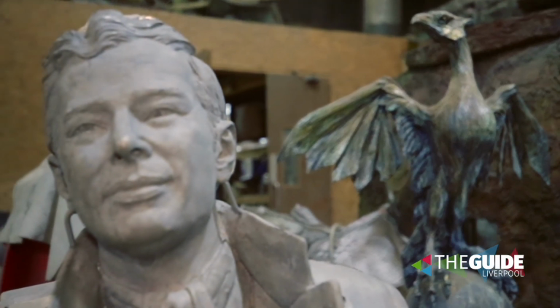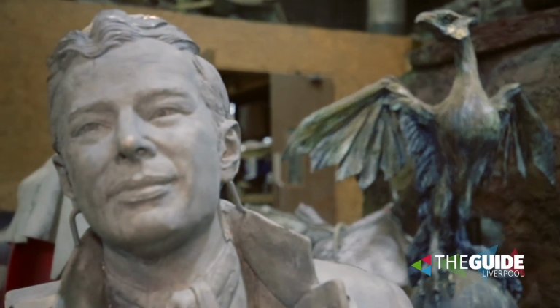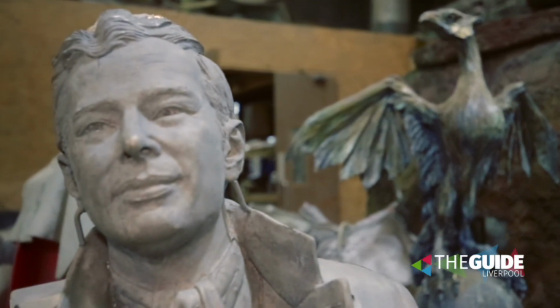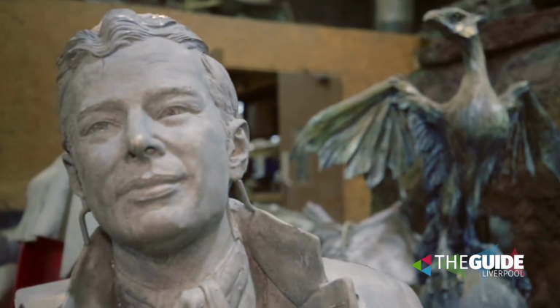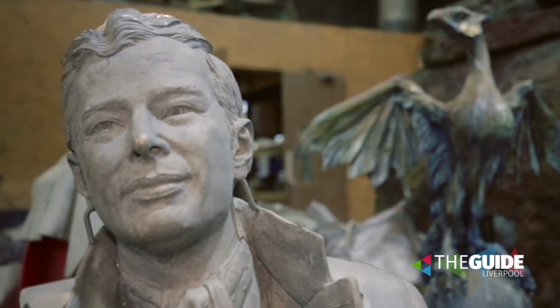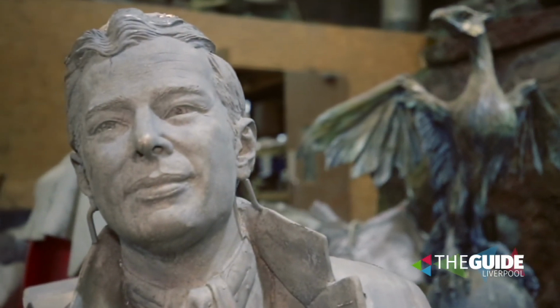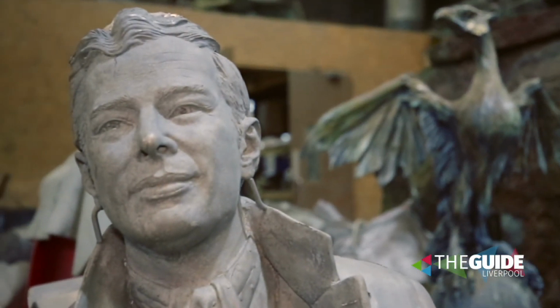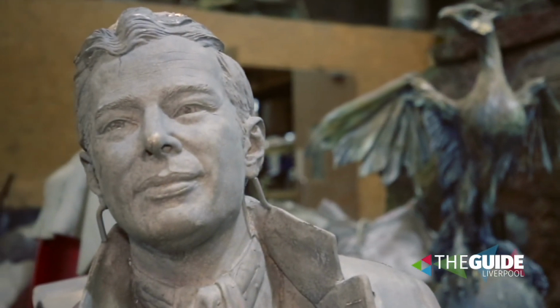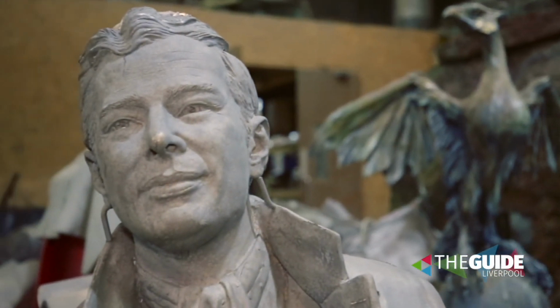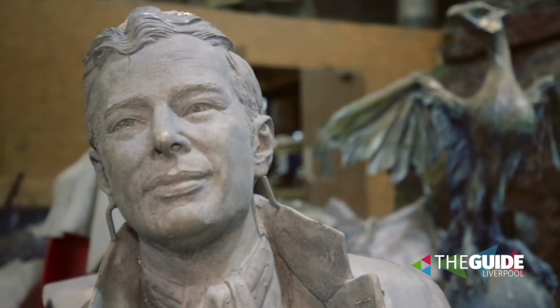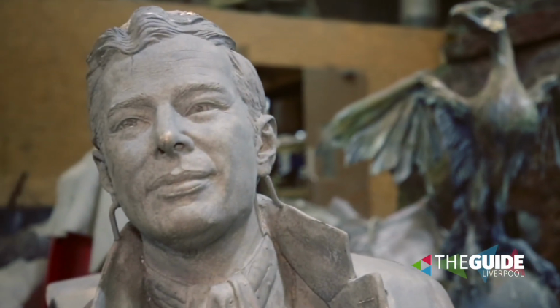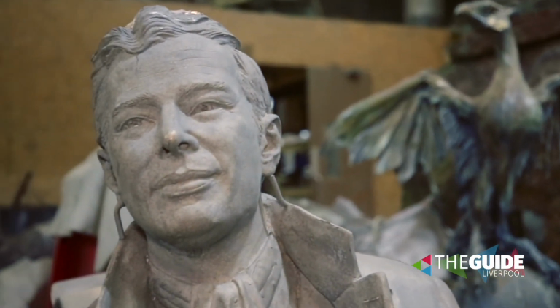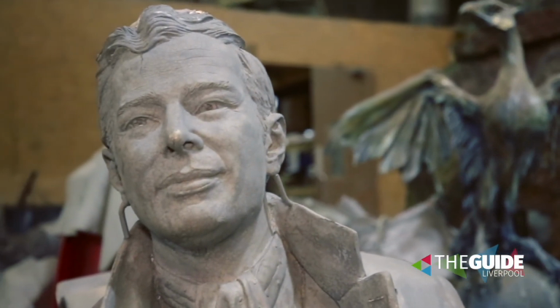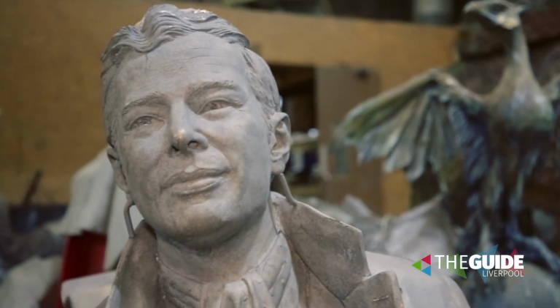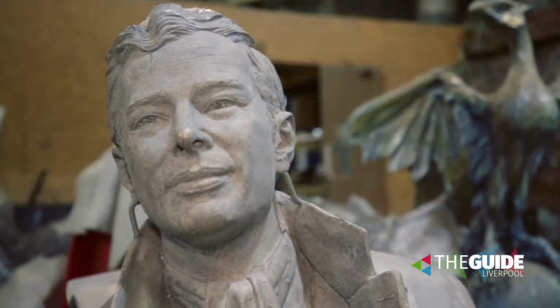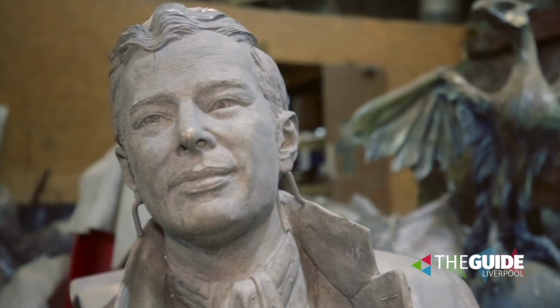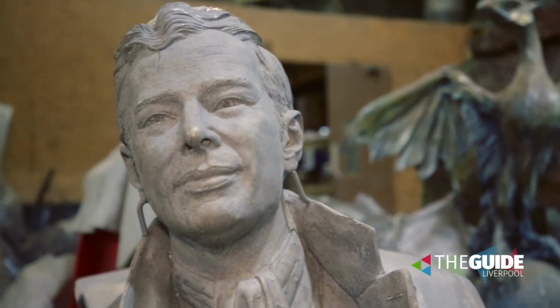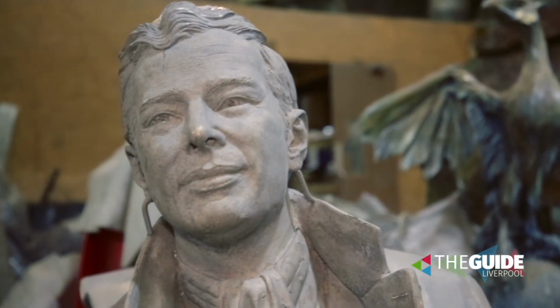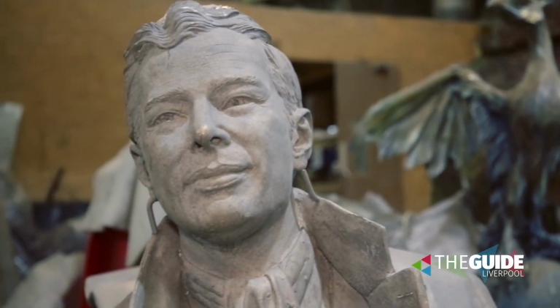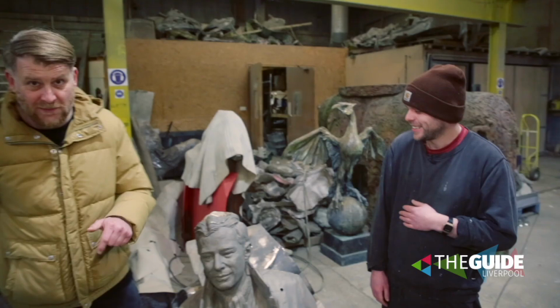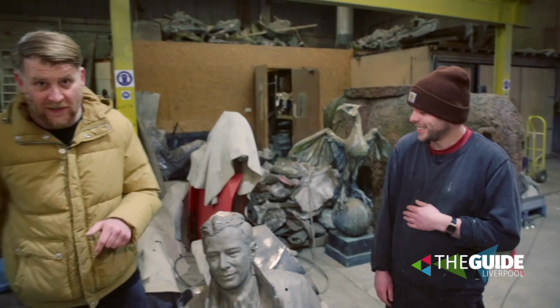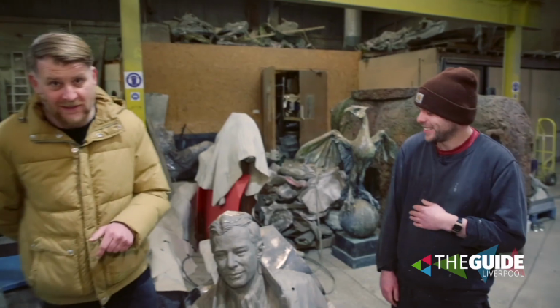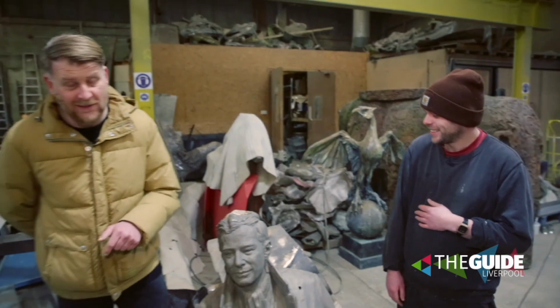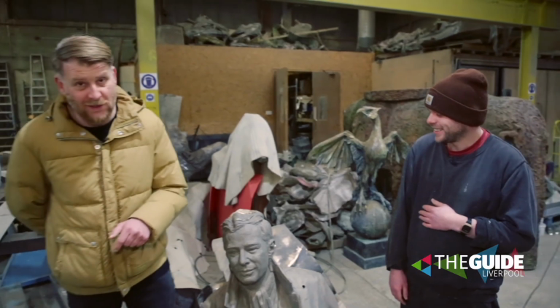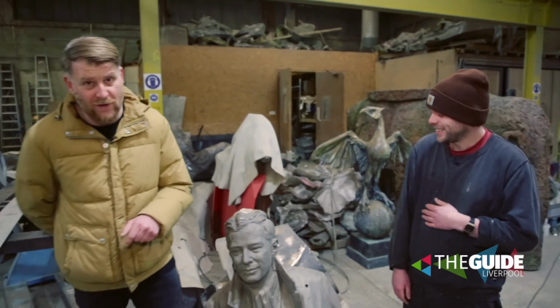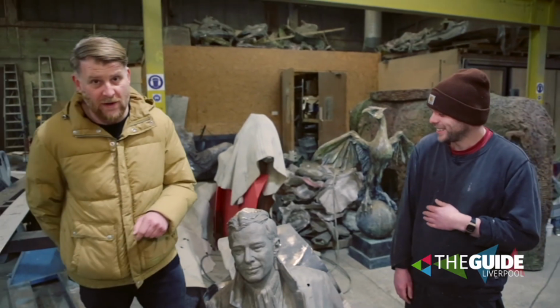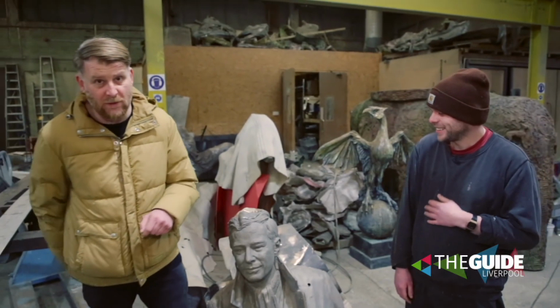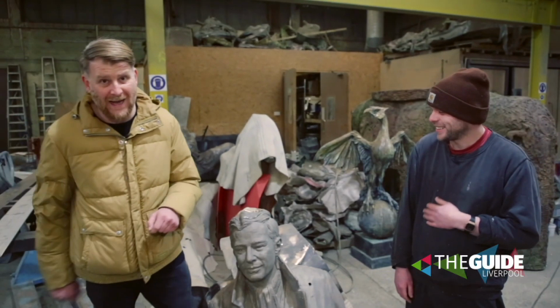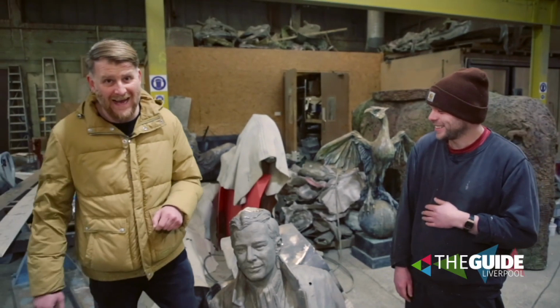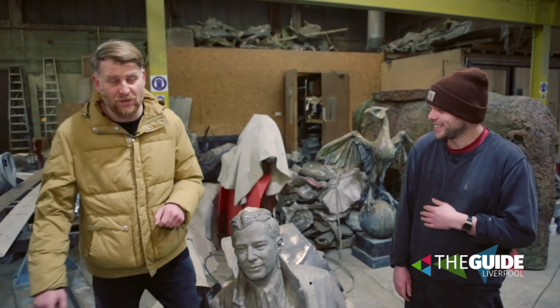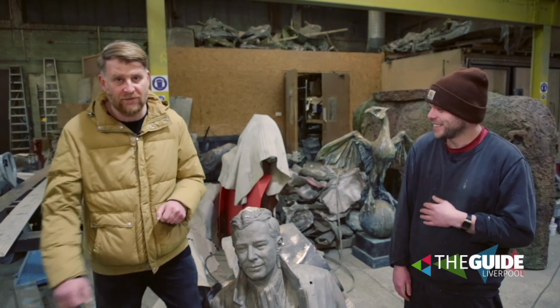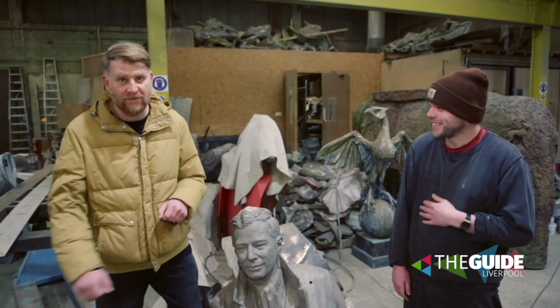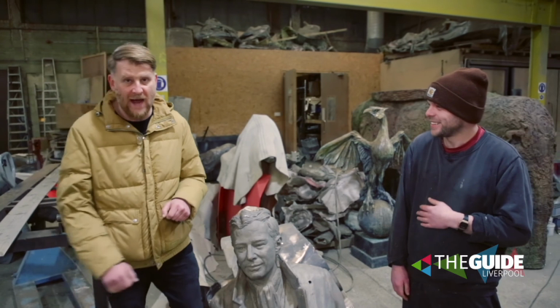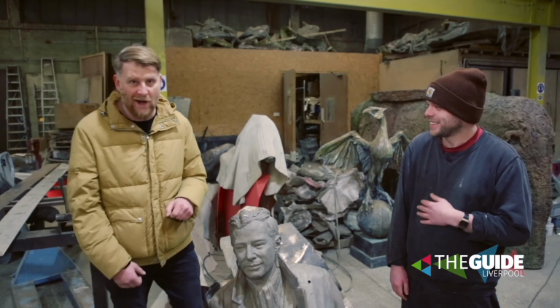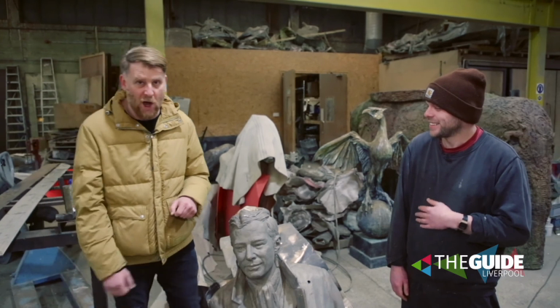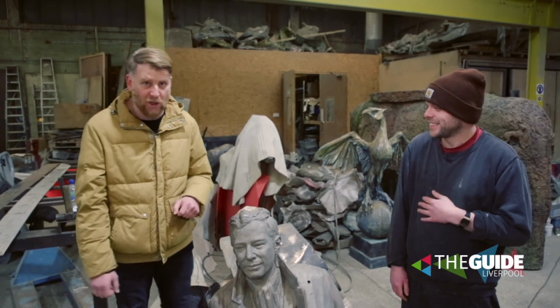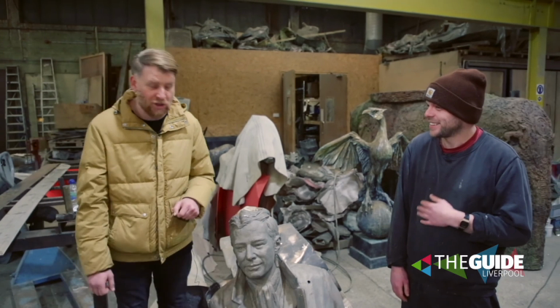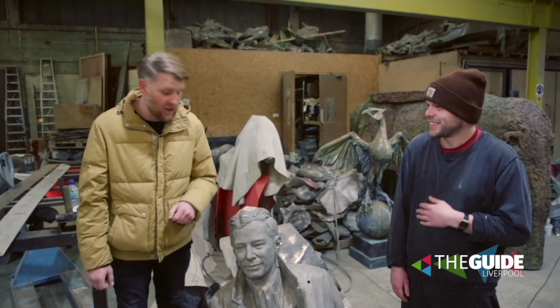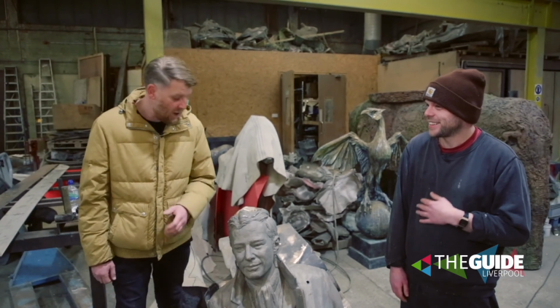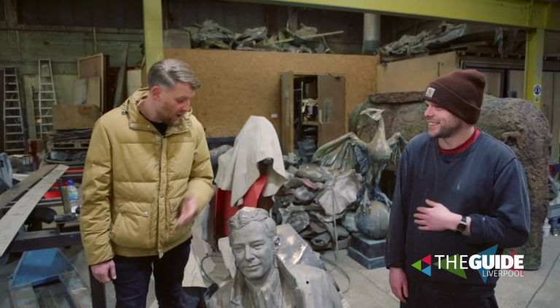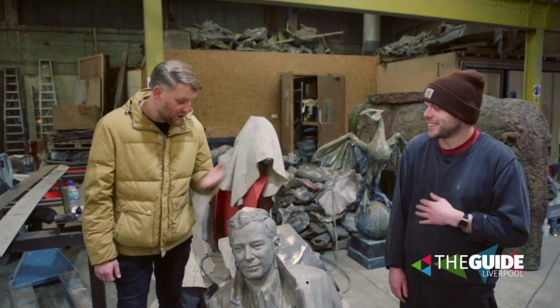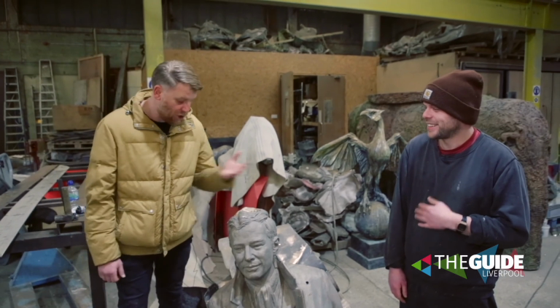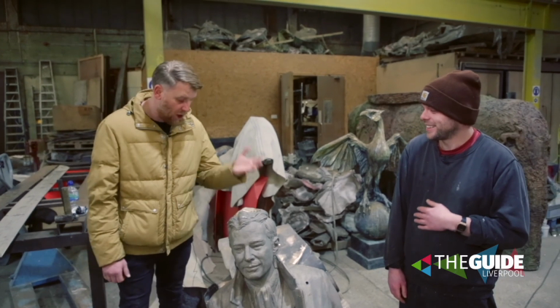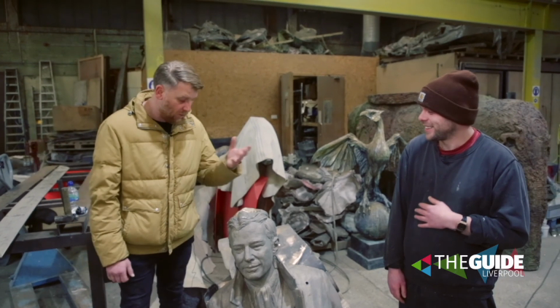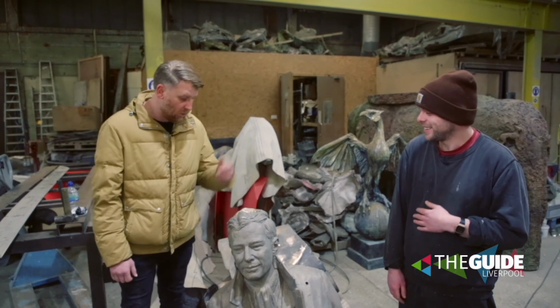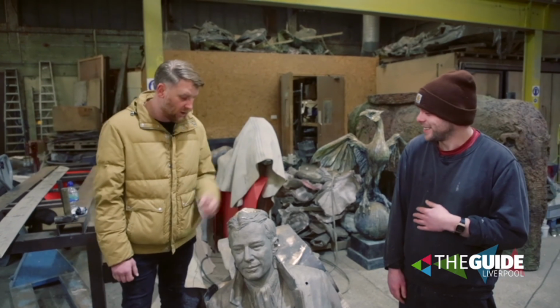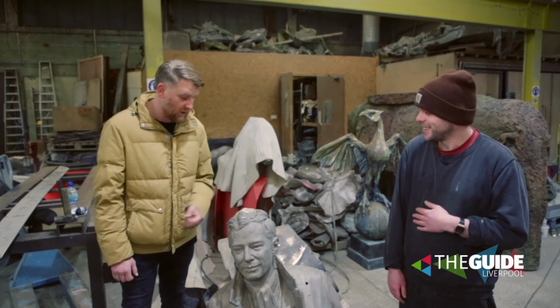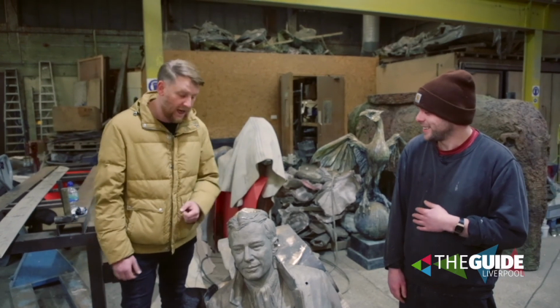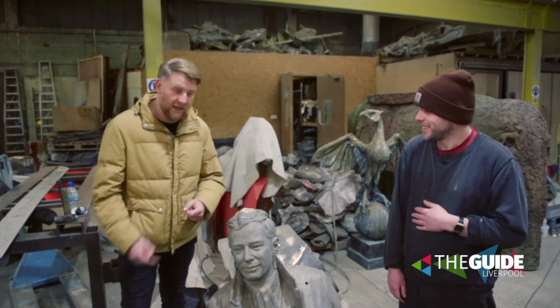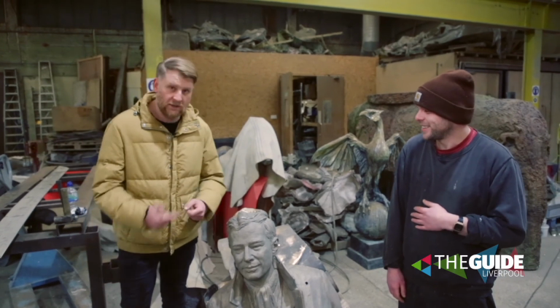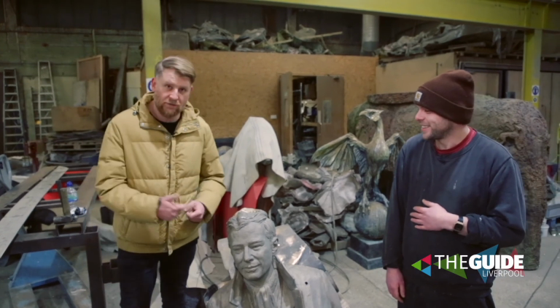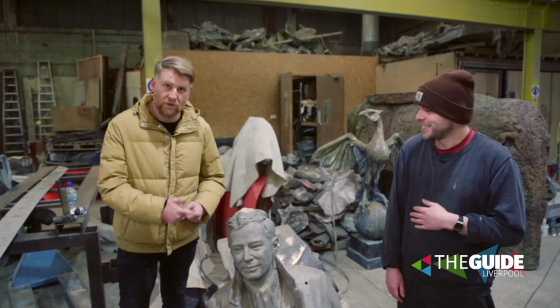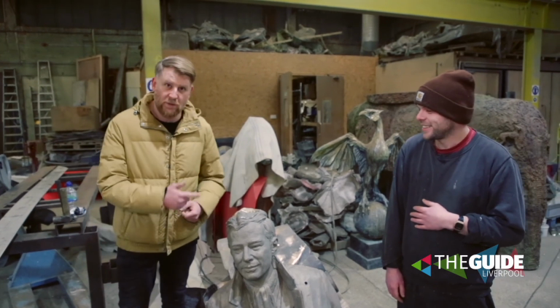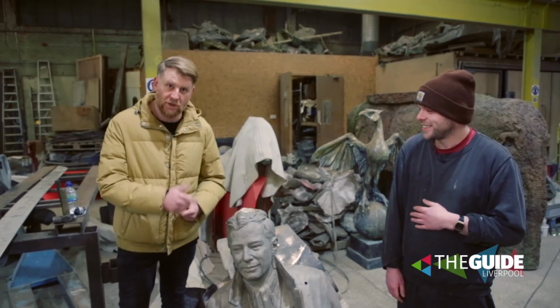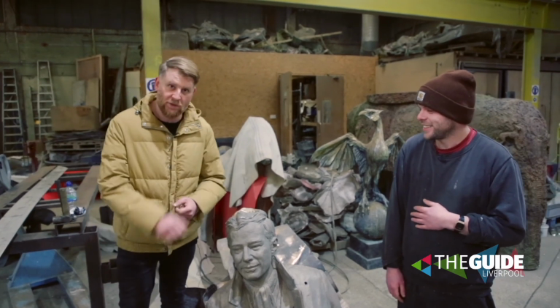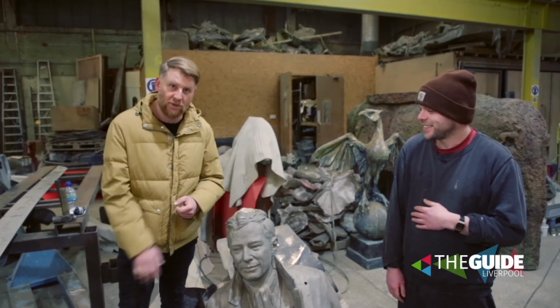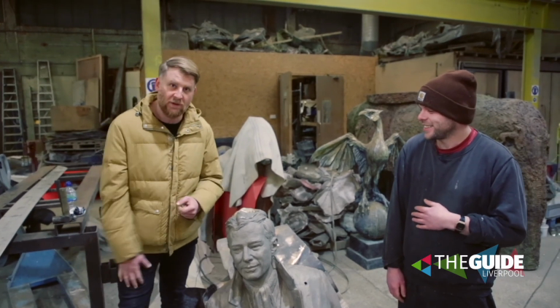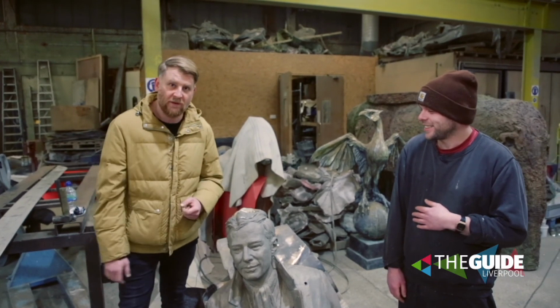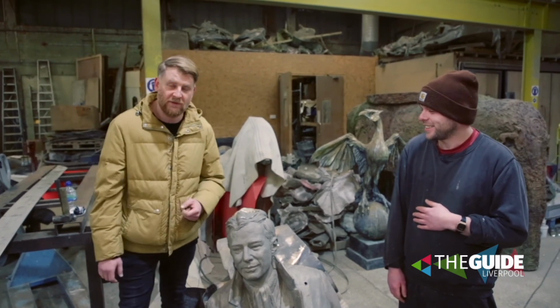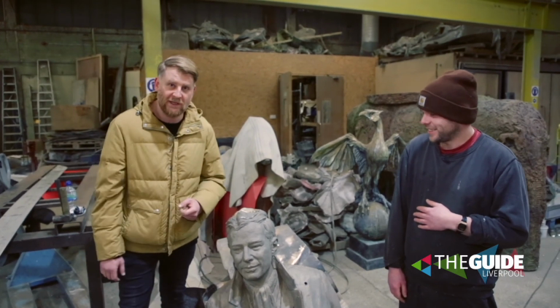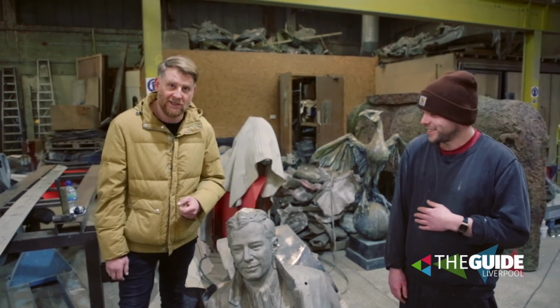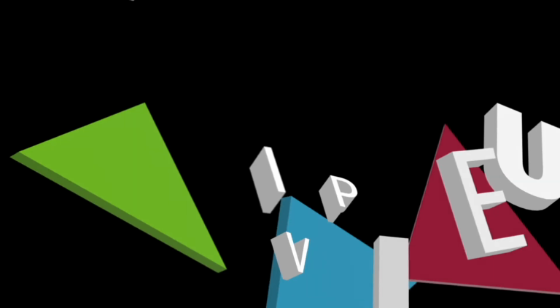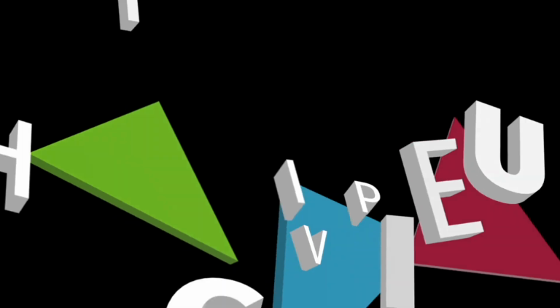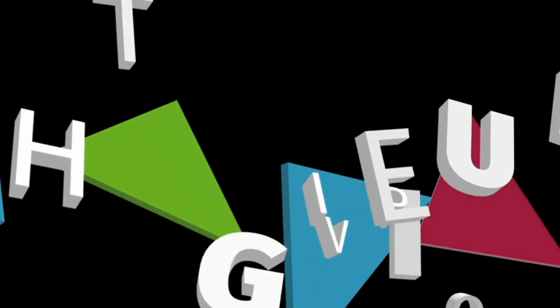Tom, I could chat to you all day, mate. We're going to come back to this place — it's incredible. Castle Fine Arts and Tom, one of the guys responsible for this incredible, iconic statue.